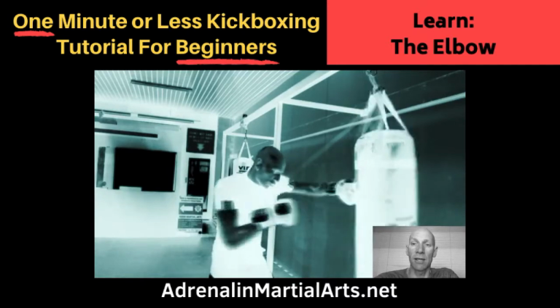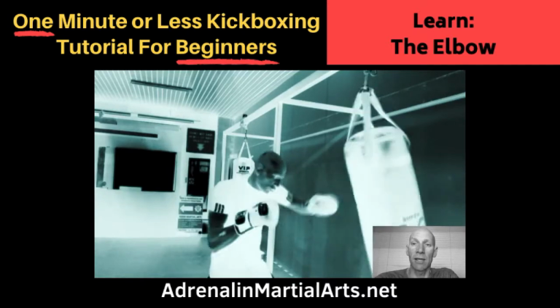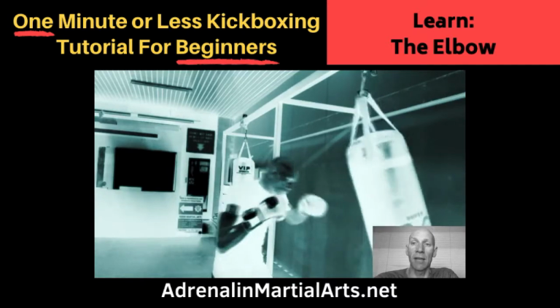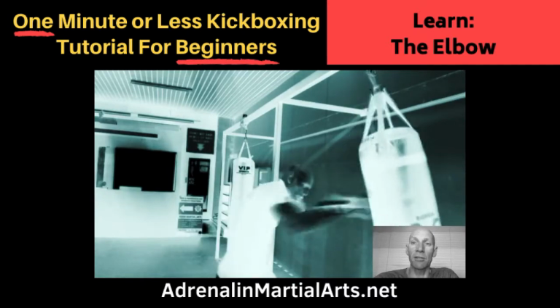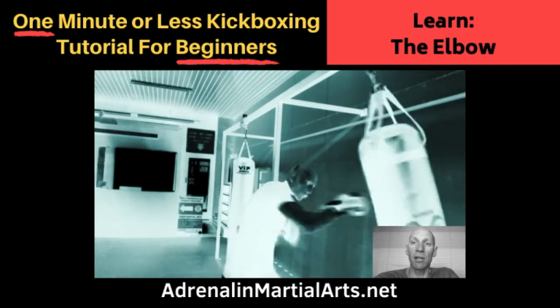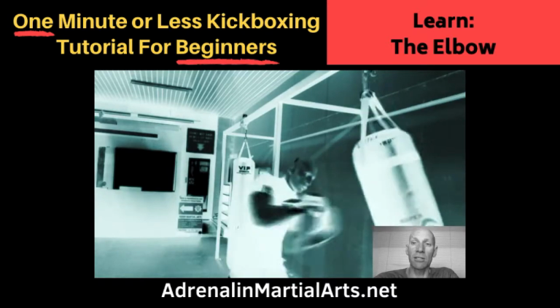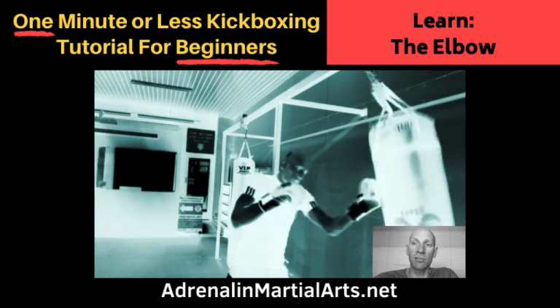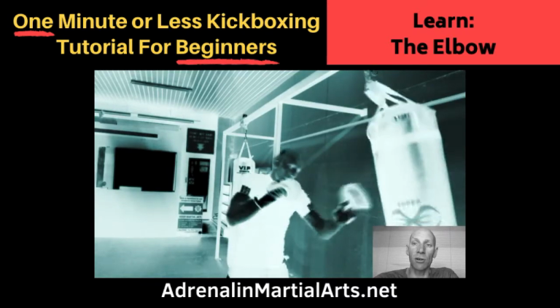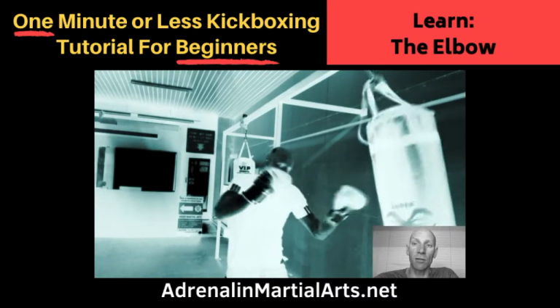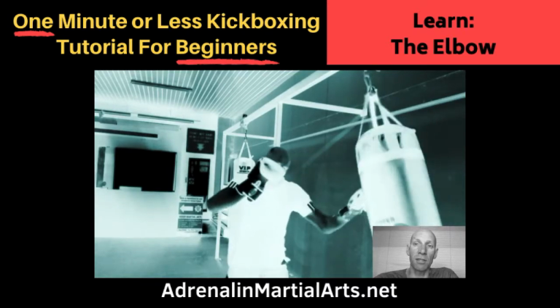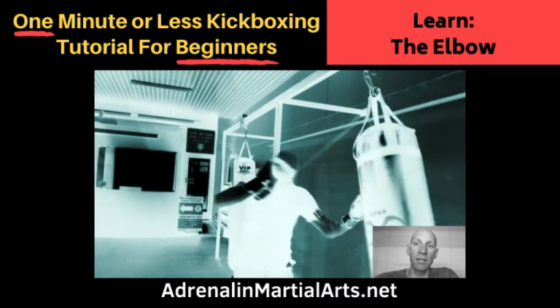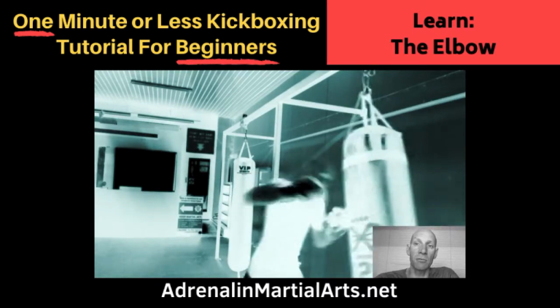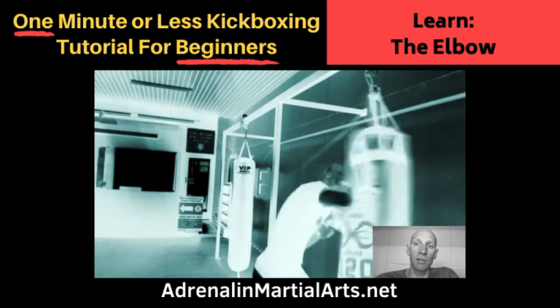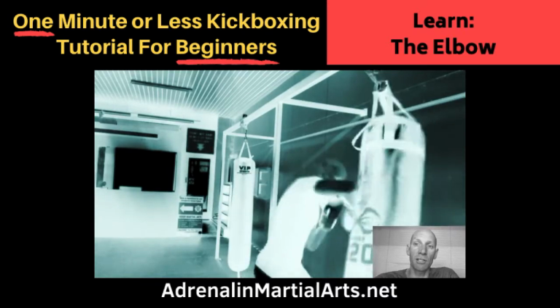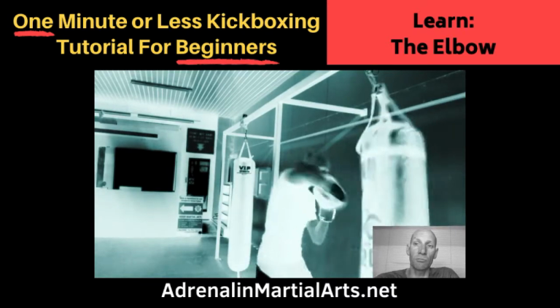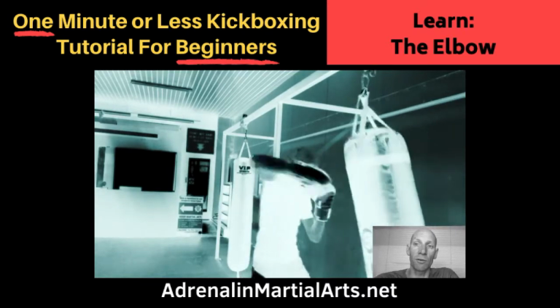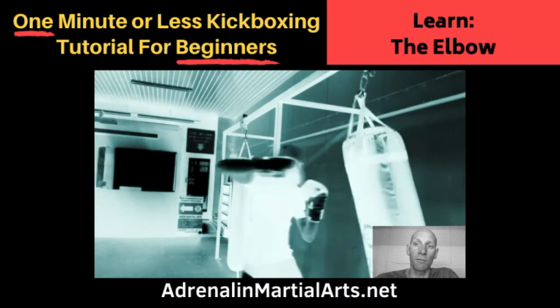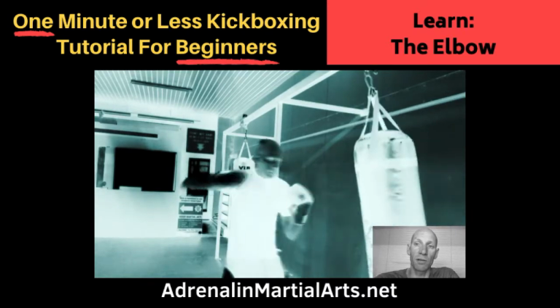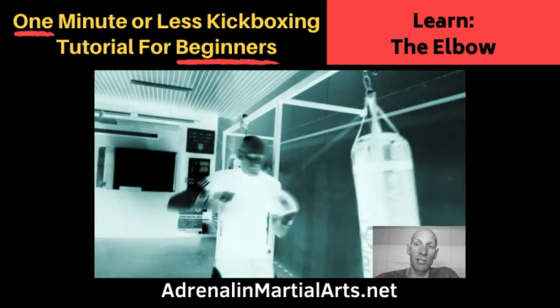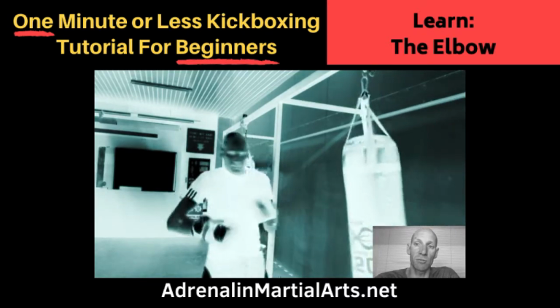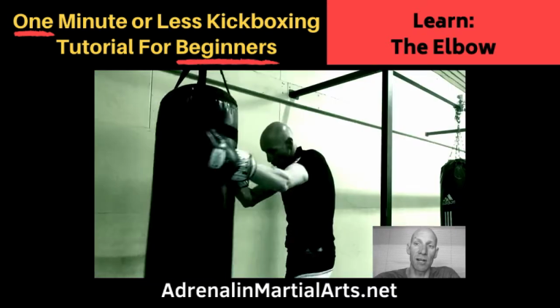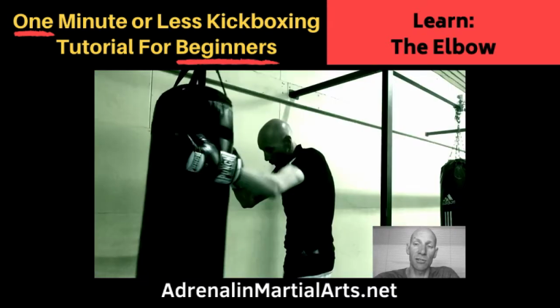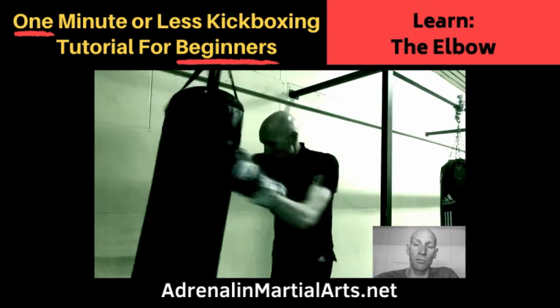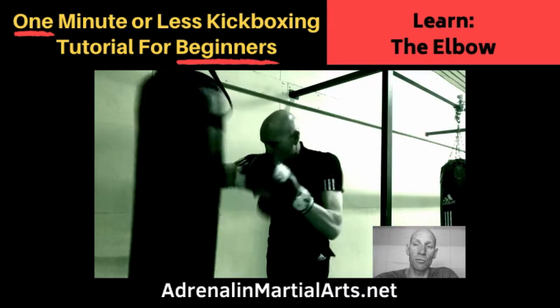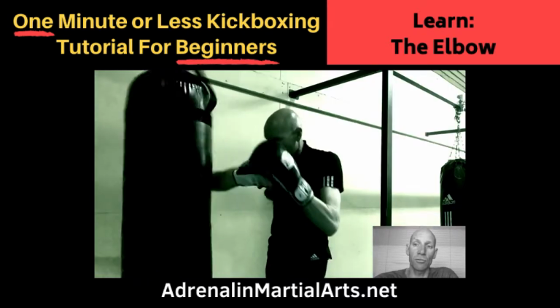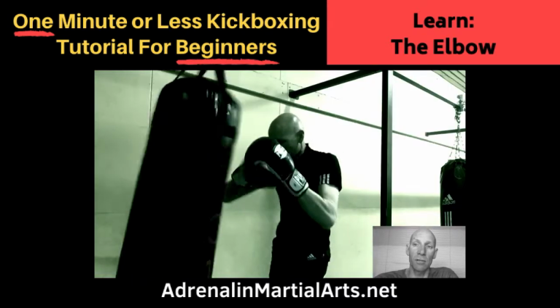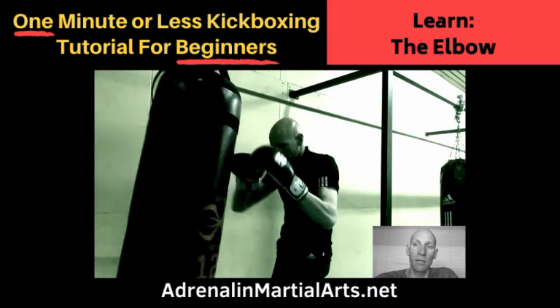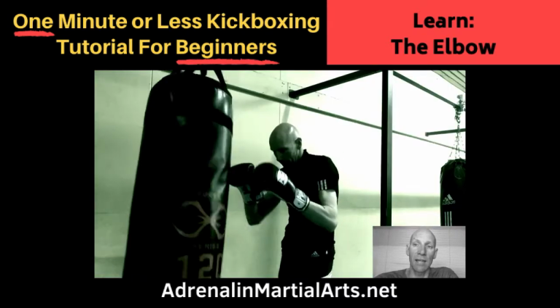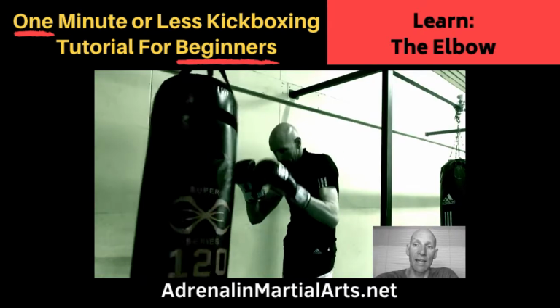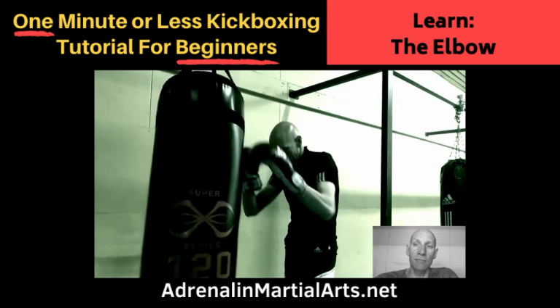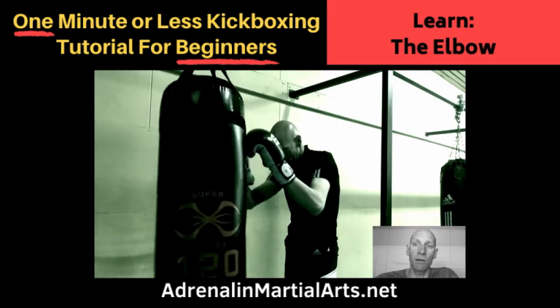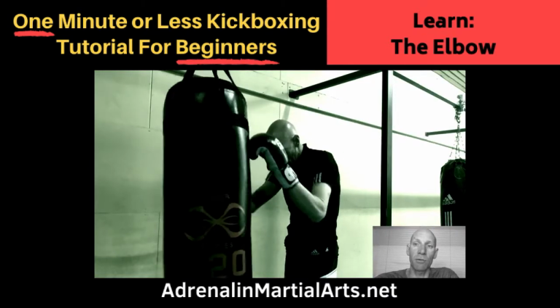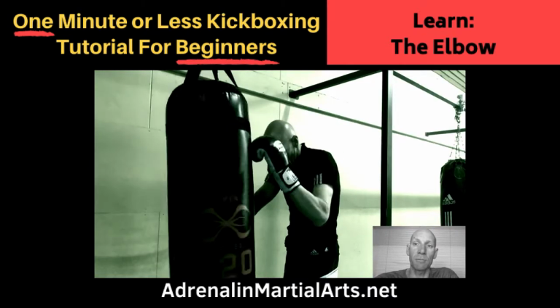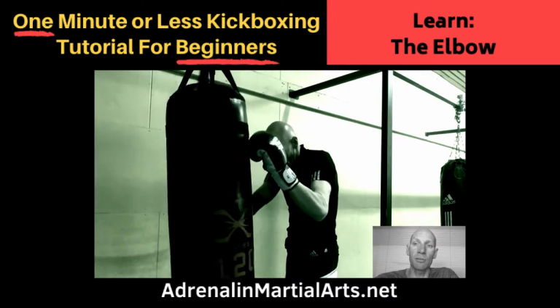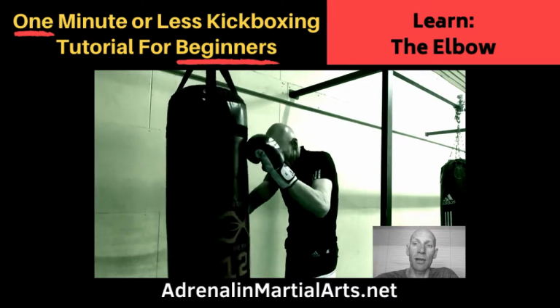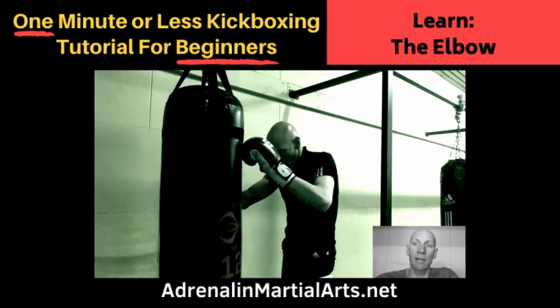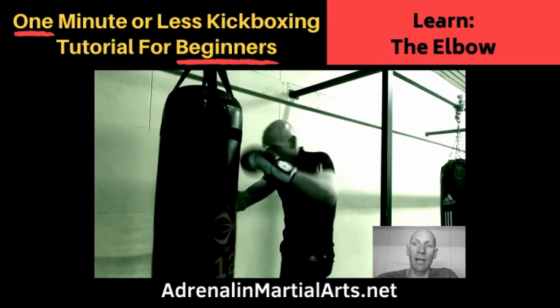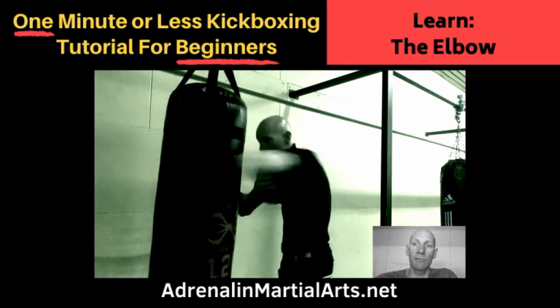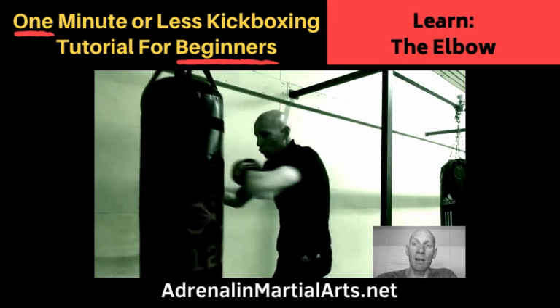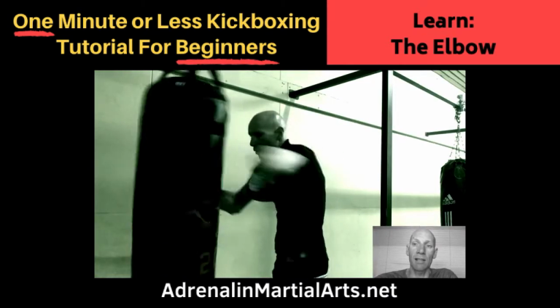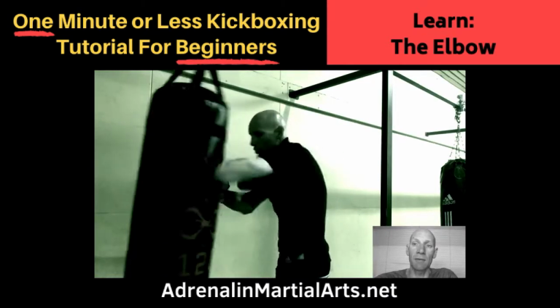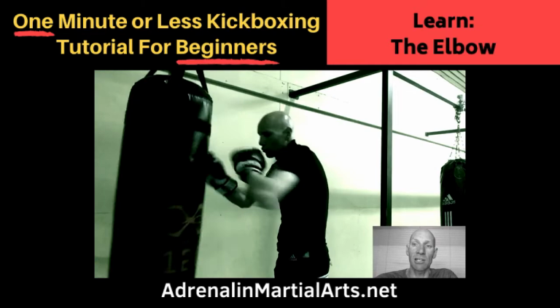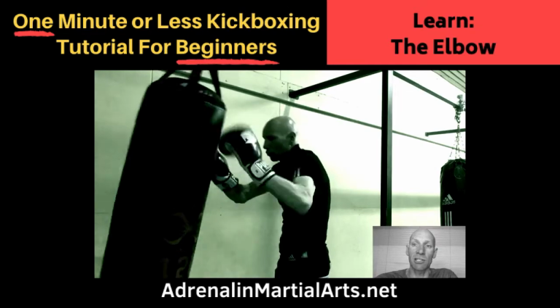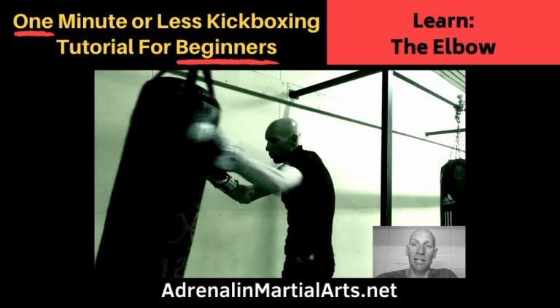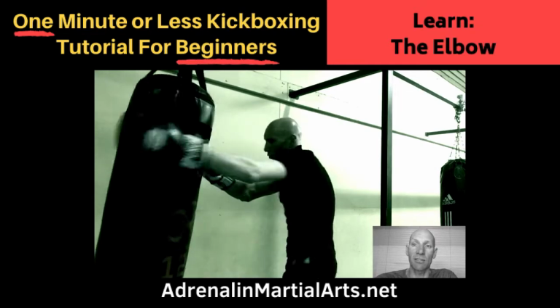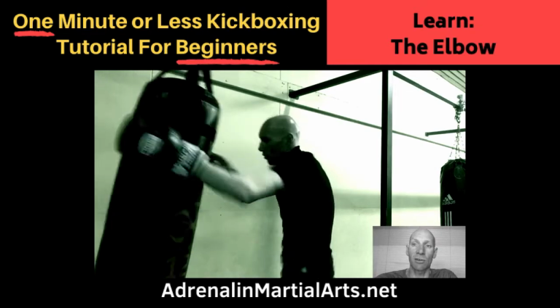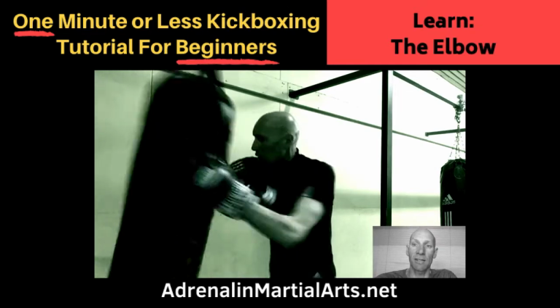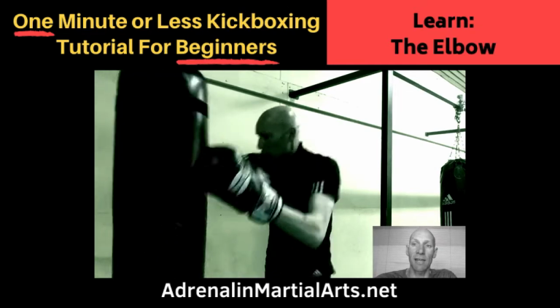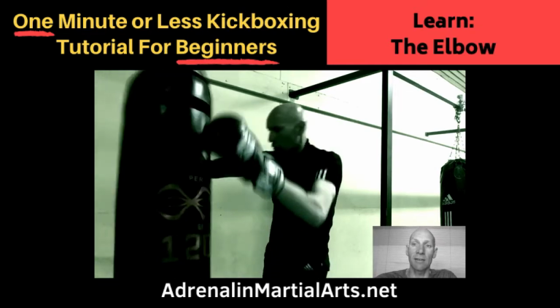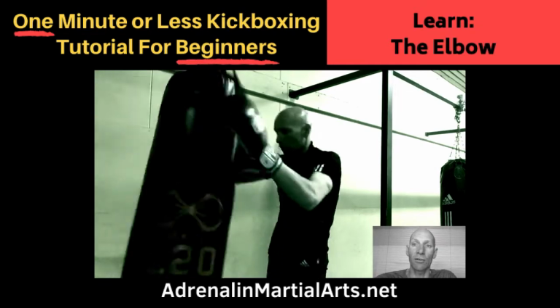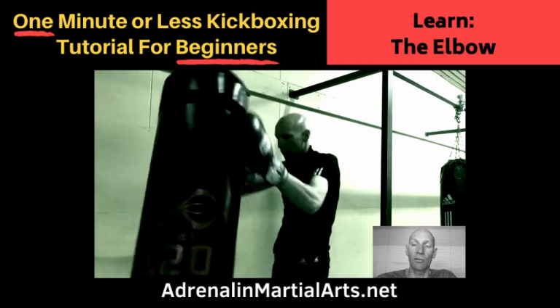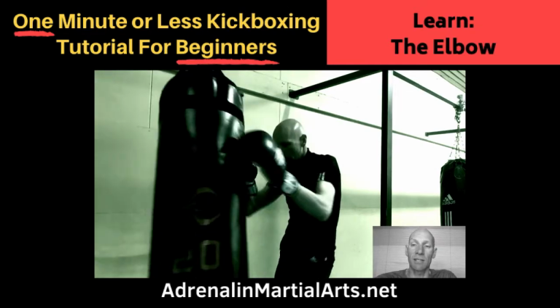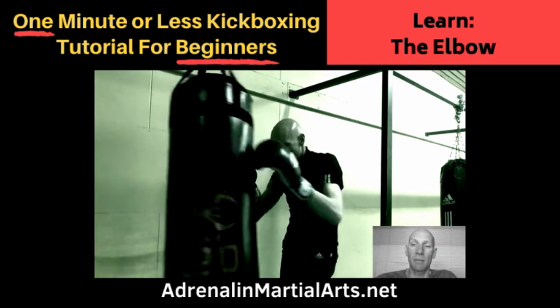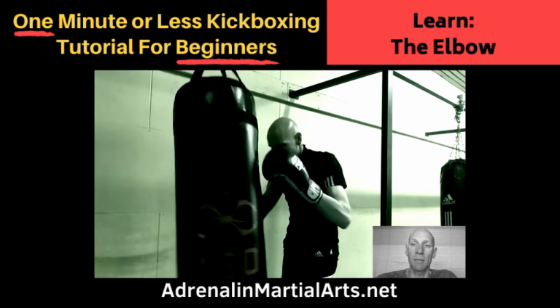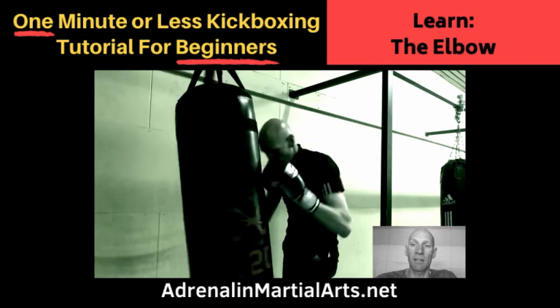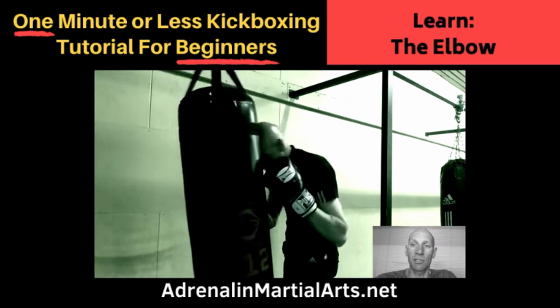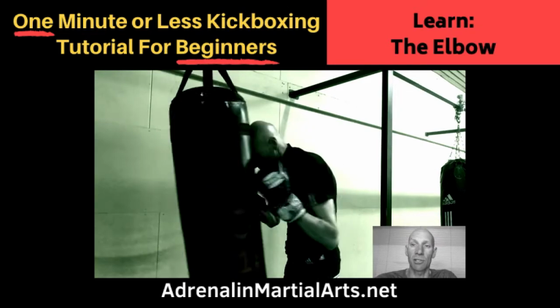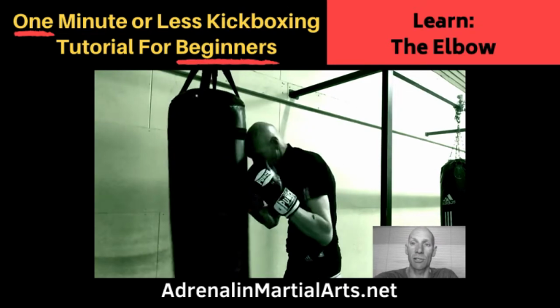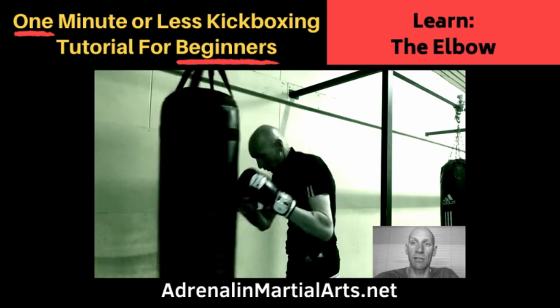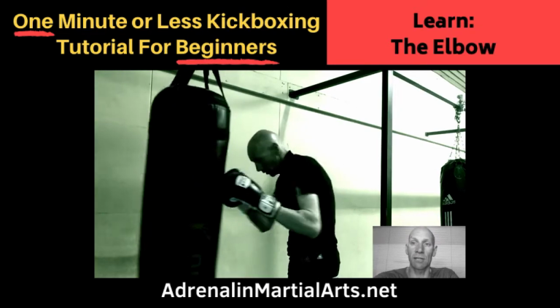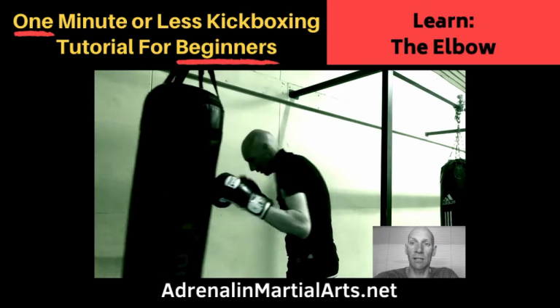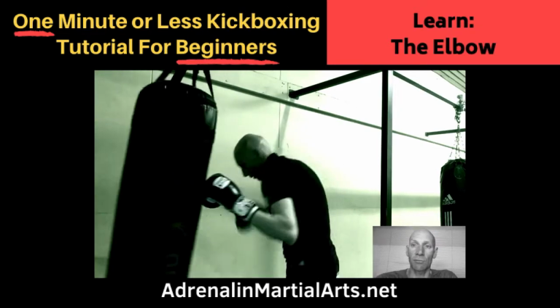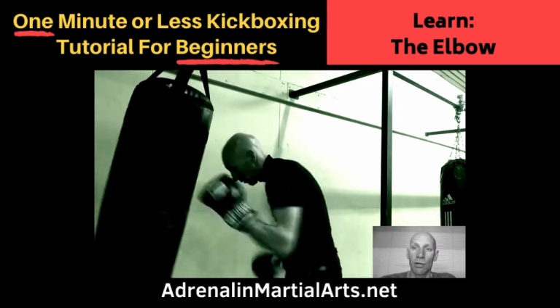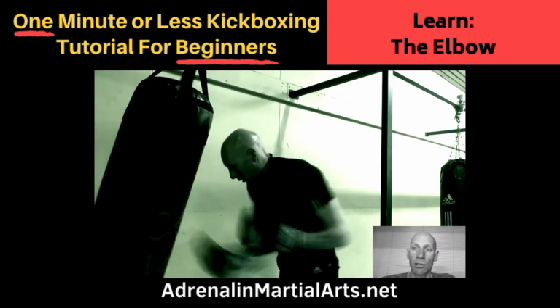If you like this kind of thing and would like some more information about our school, head to our website AdrenalineMartialArts.net or send me a message. Thanks for watching.